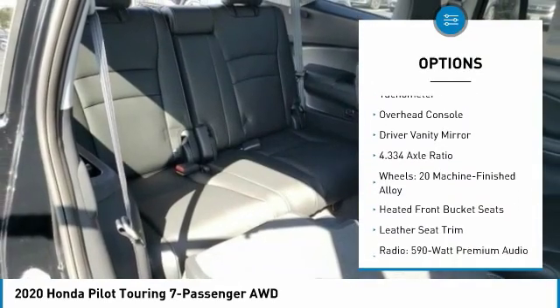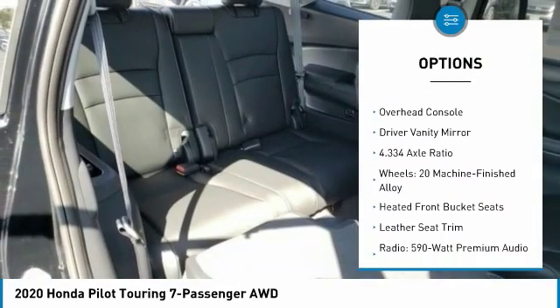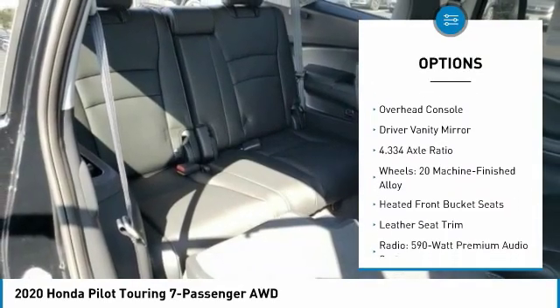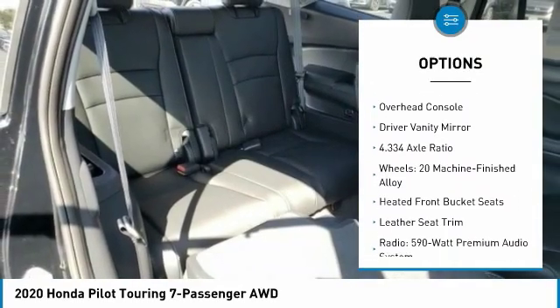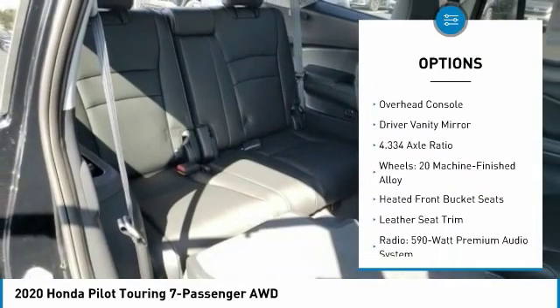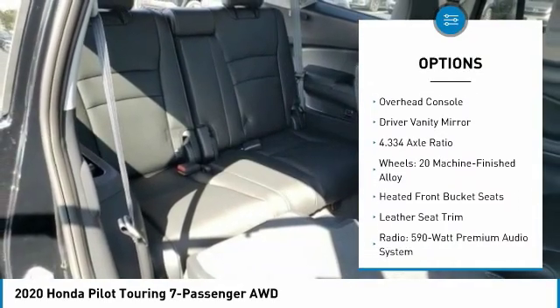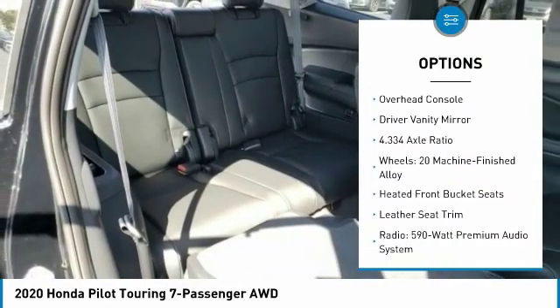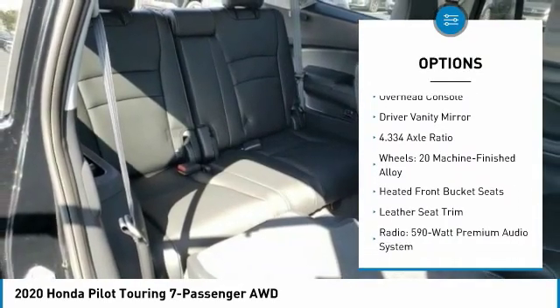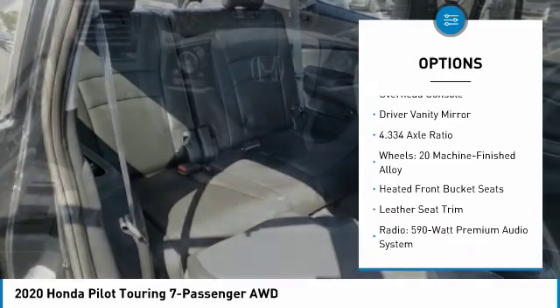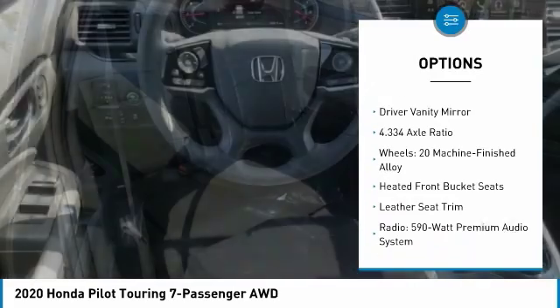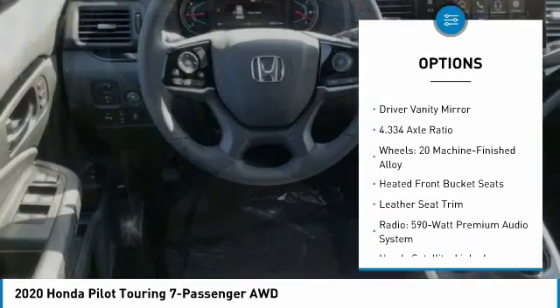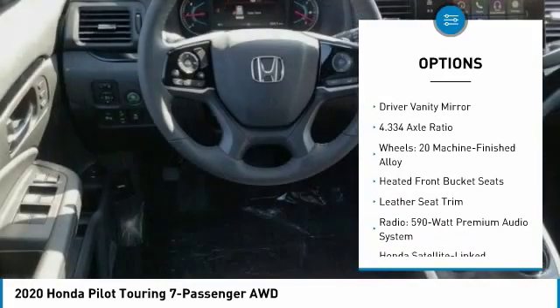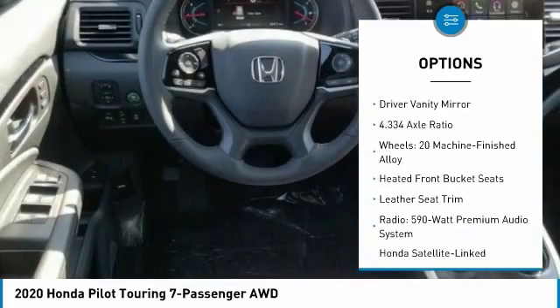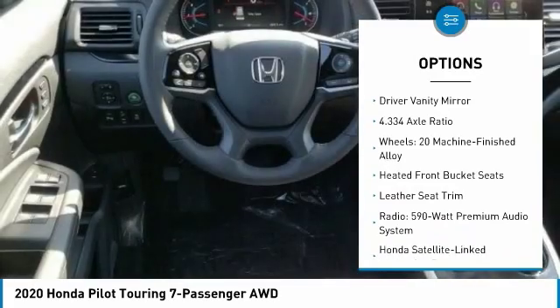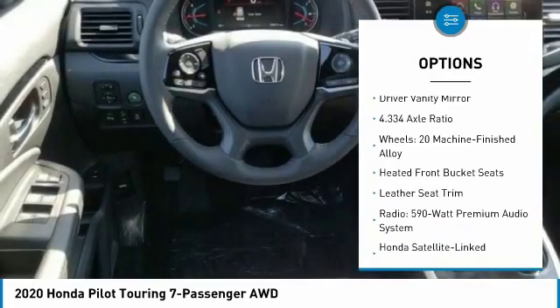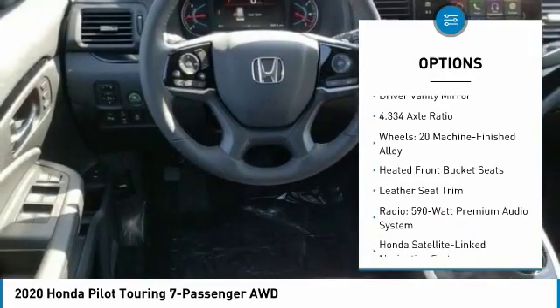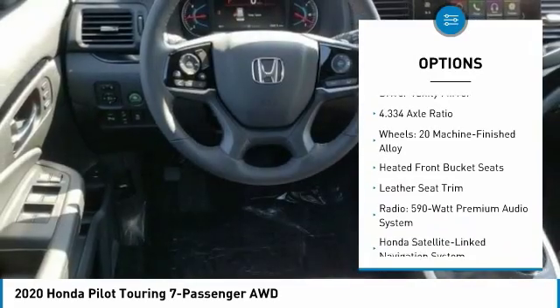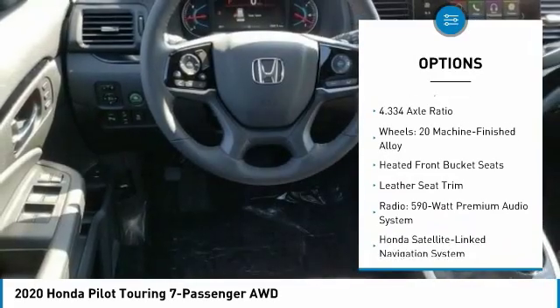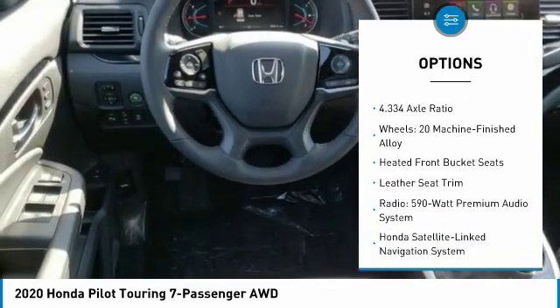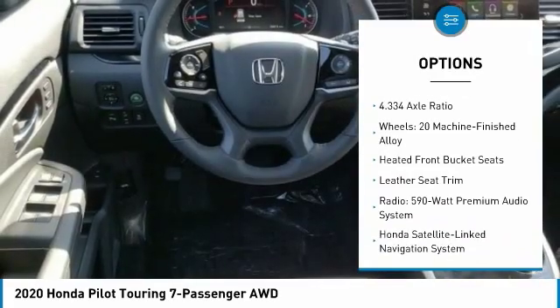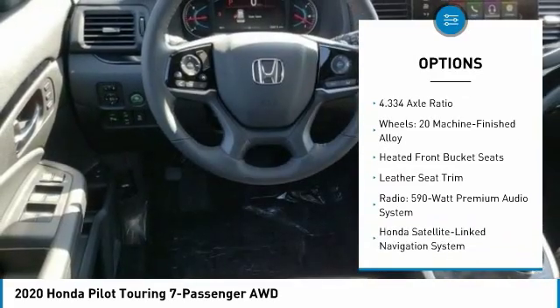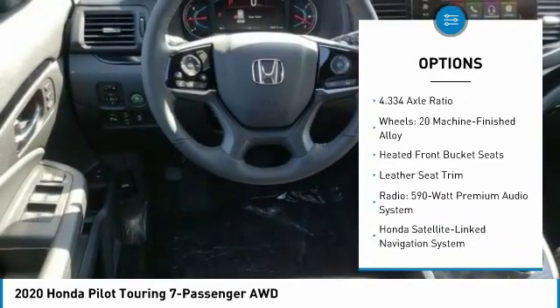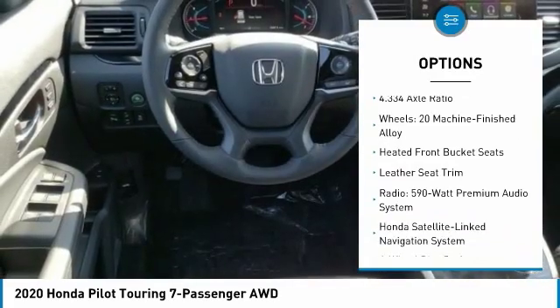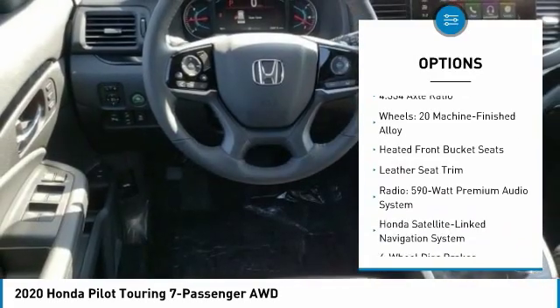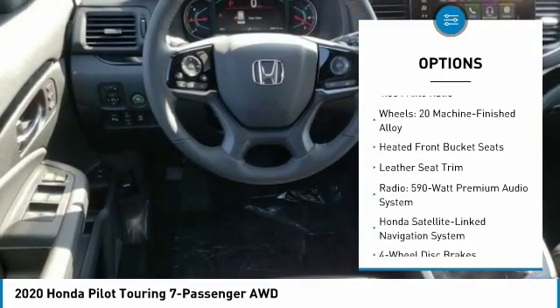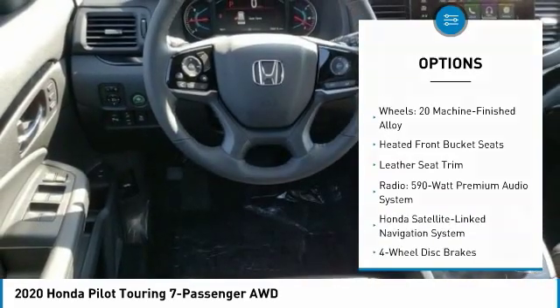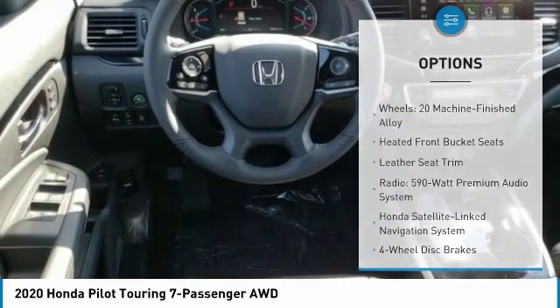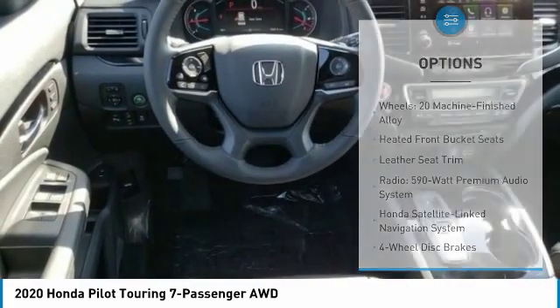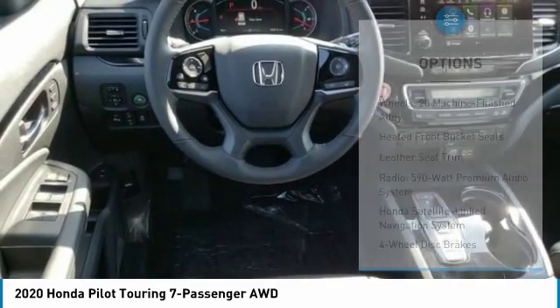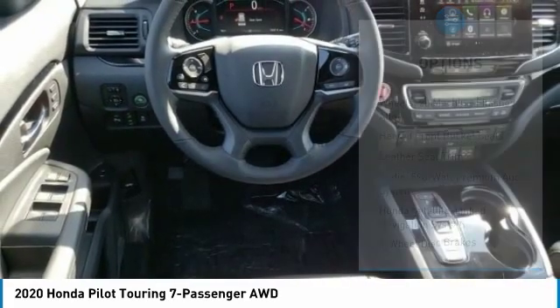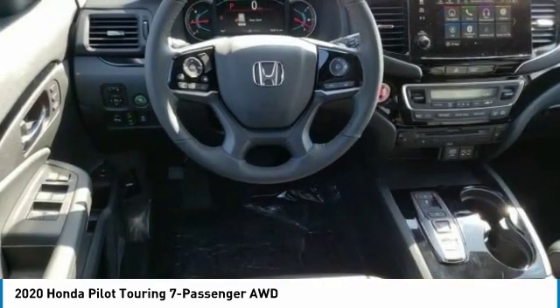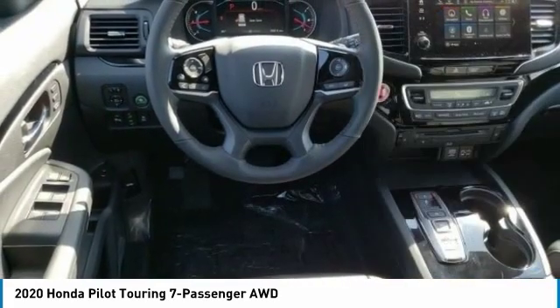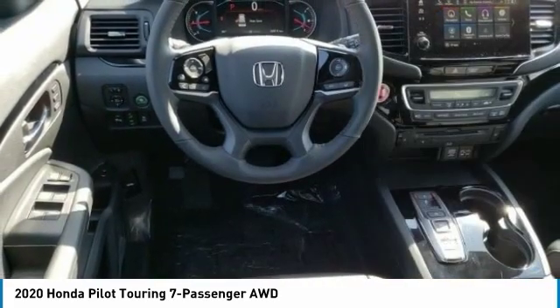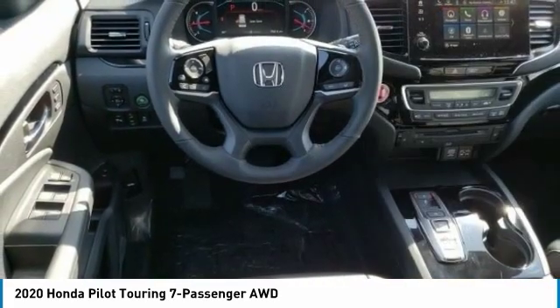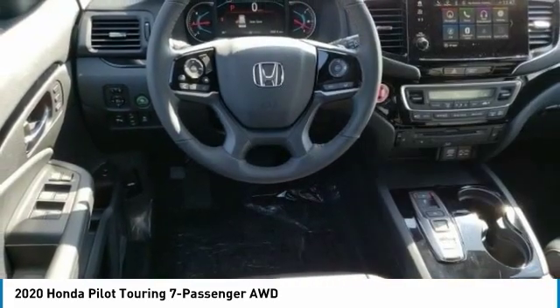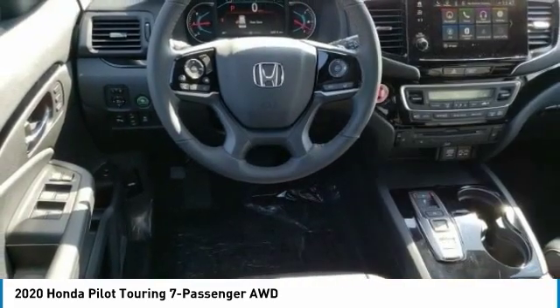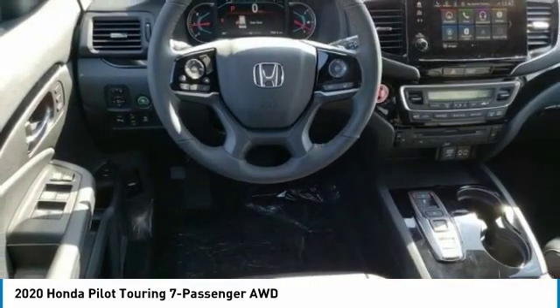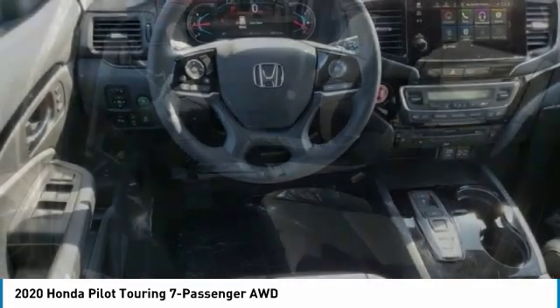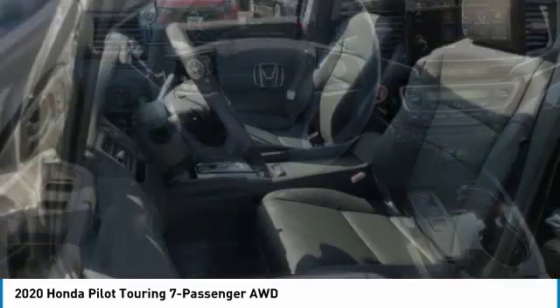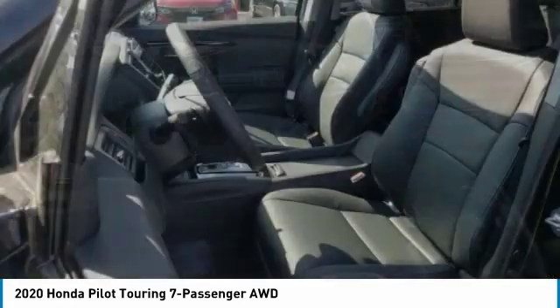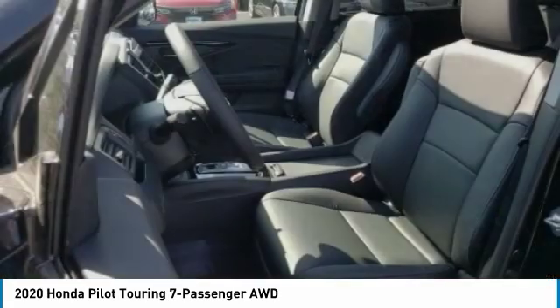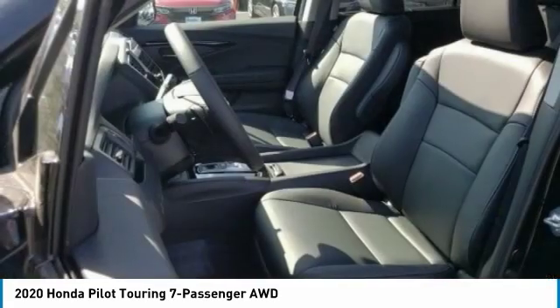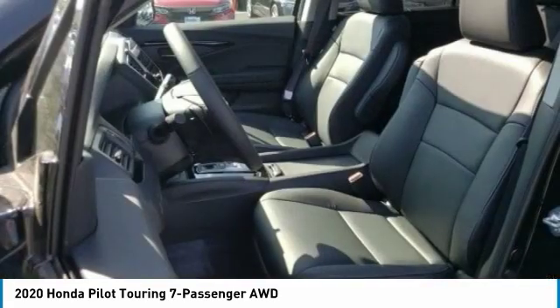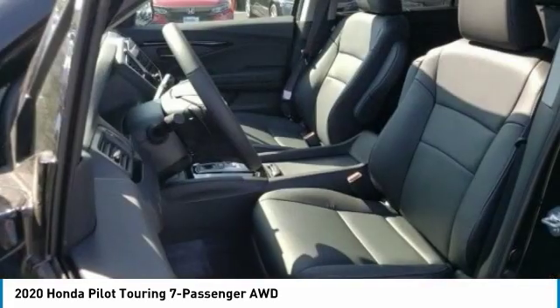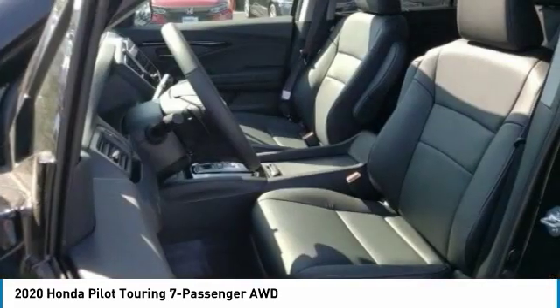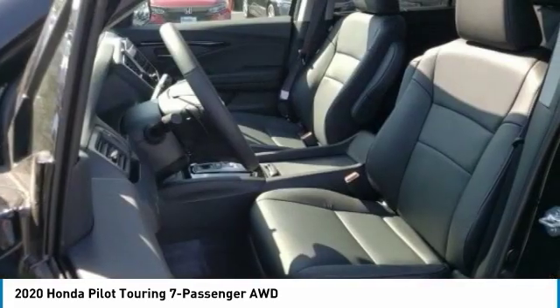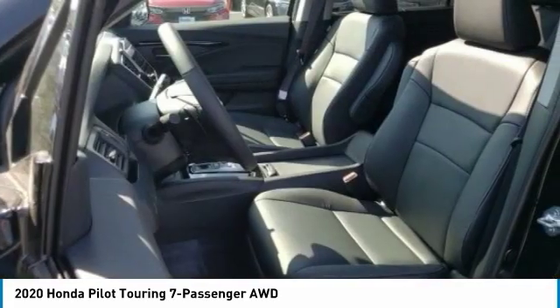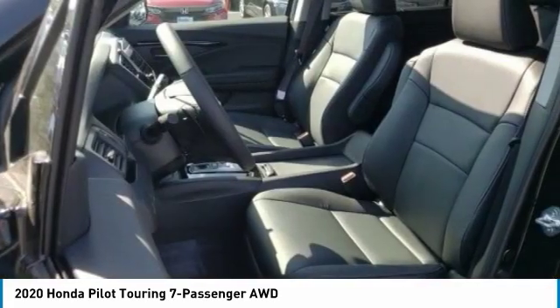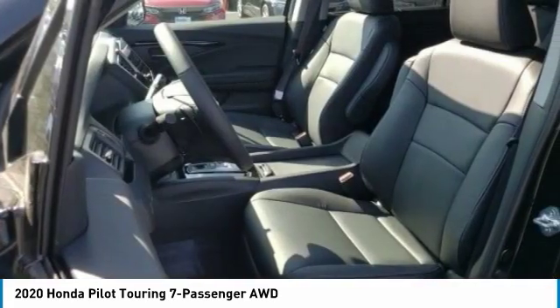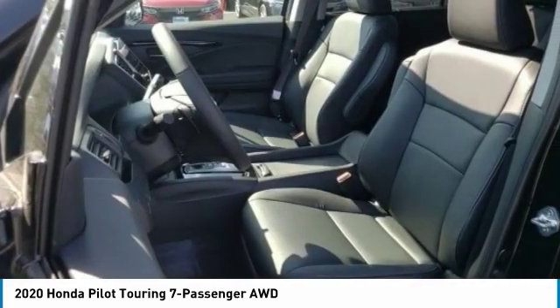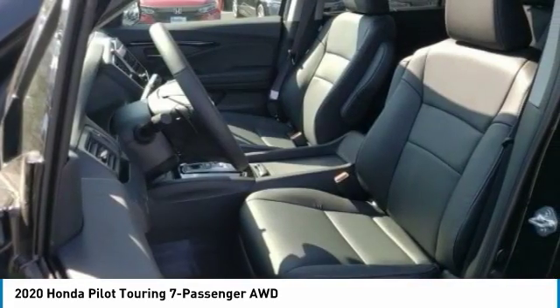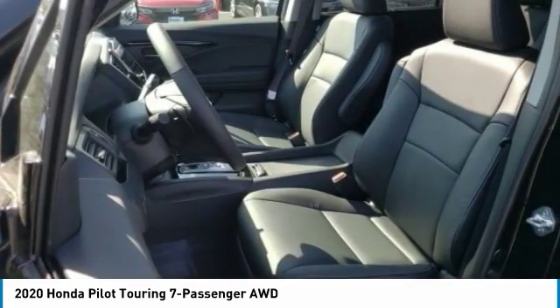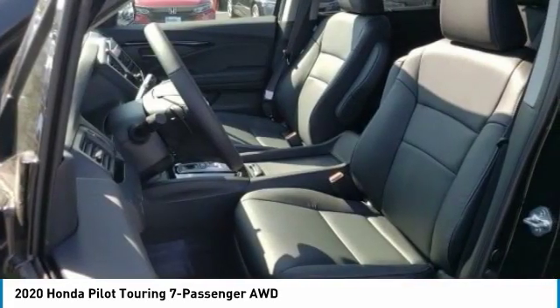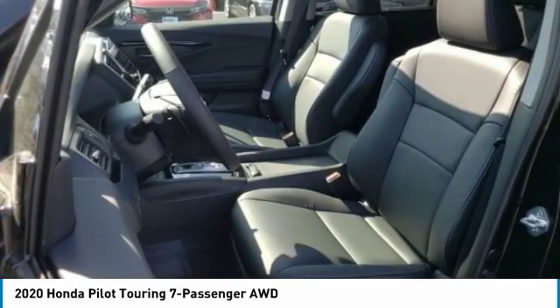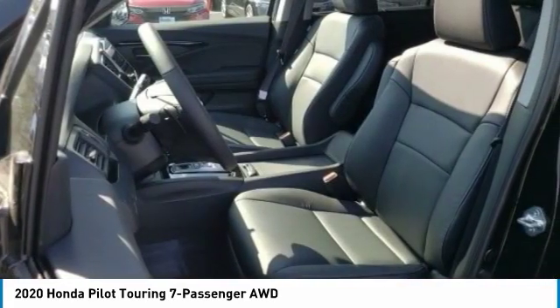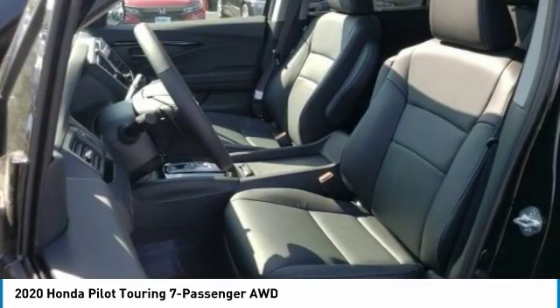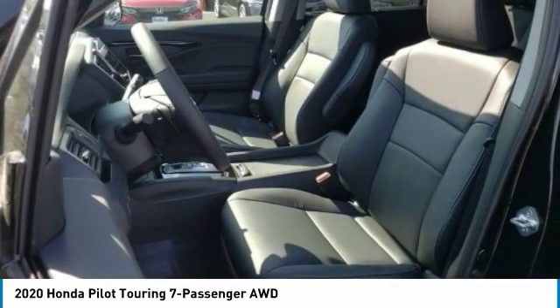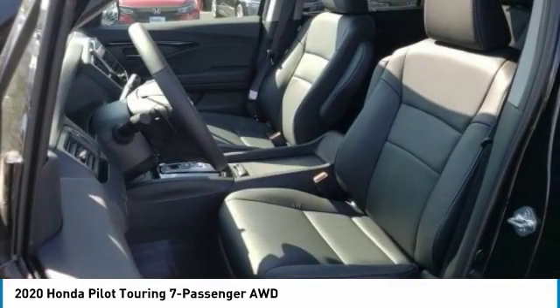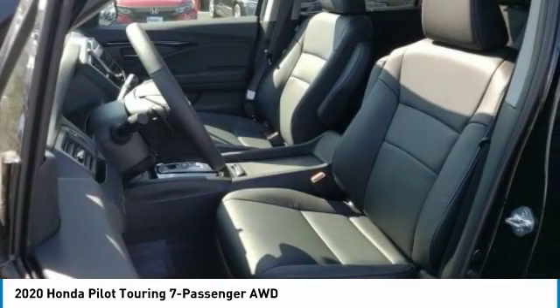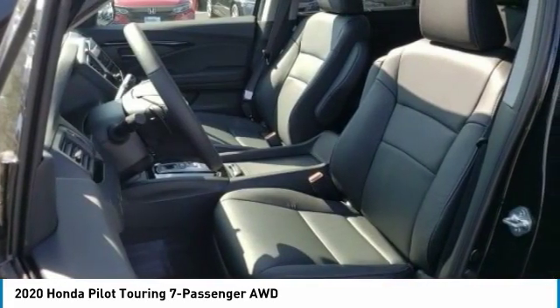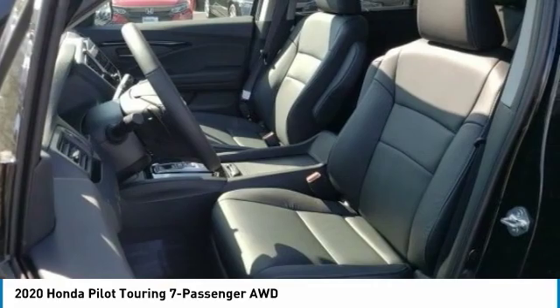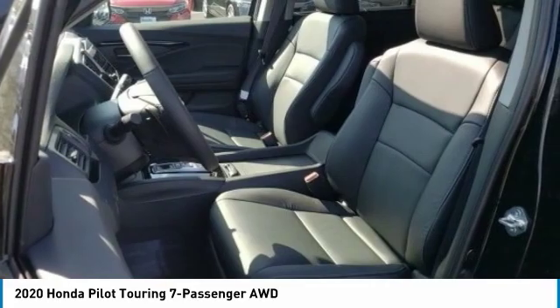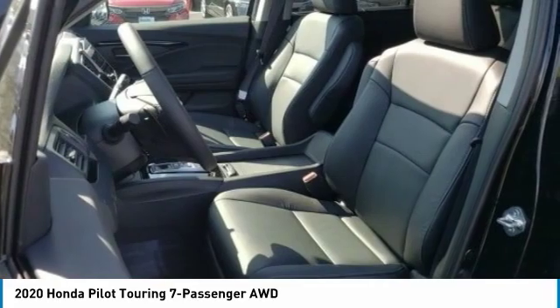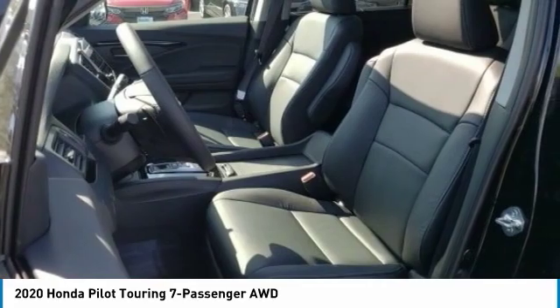Four-wheel disc brakes, low tire pressure warning, tachometer, overhead console, driver vanity mirror.